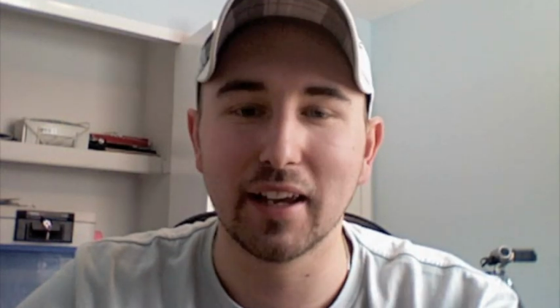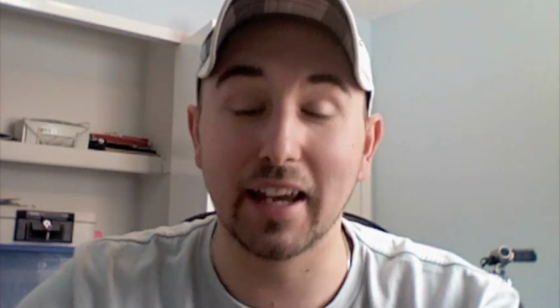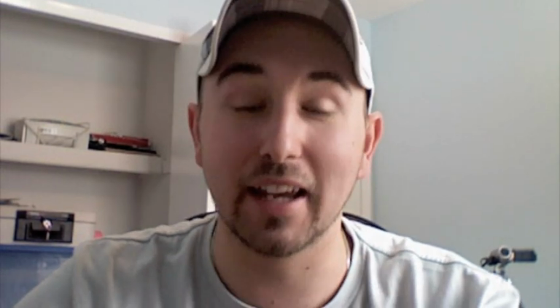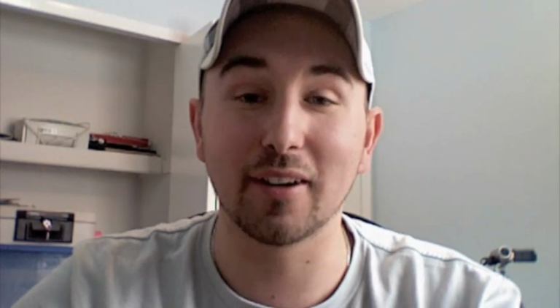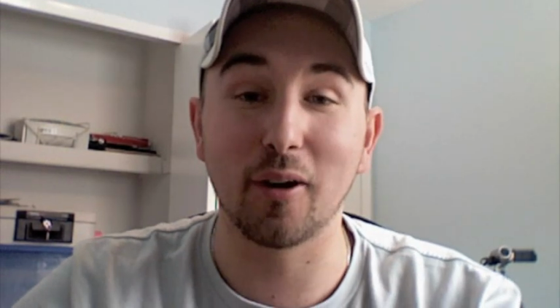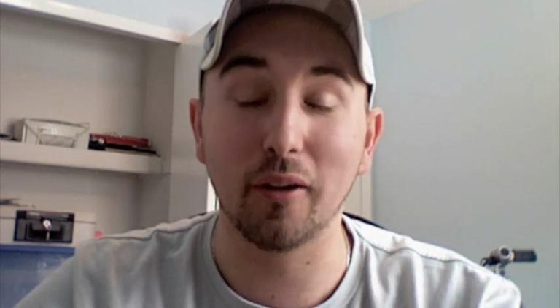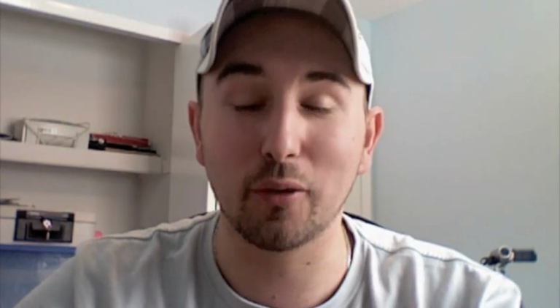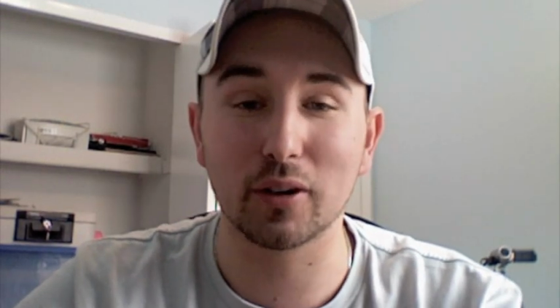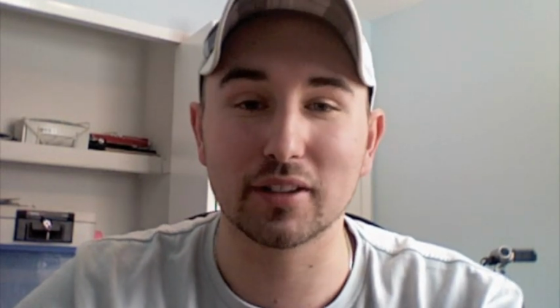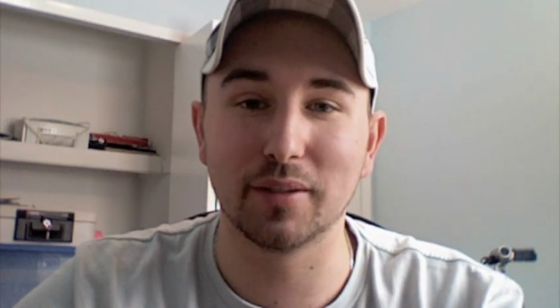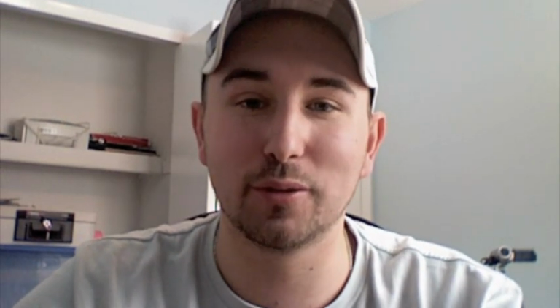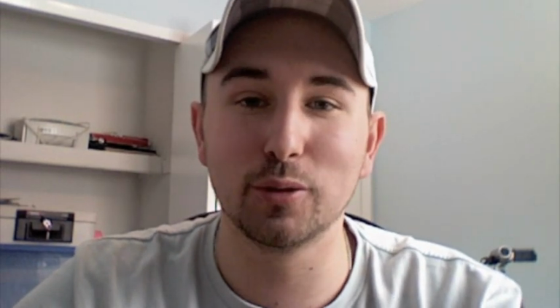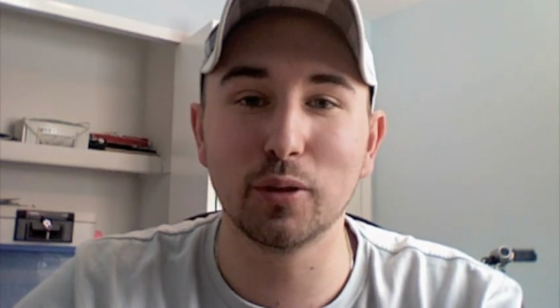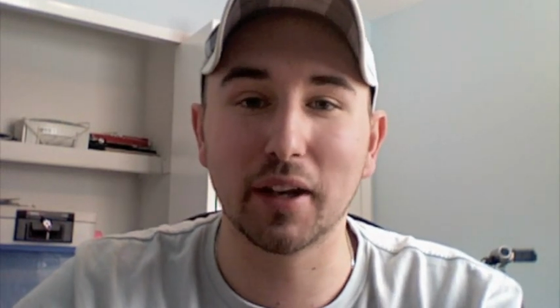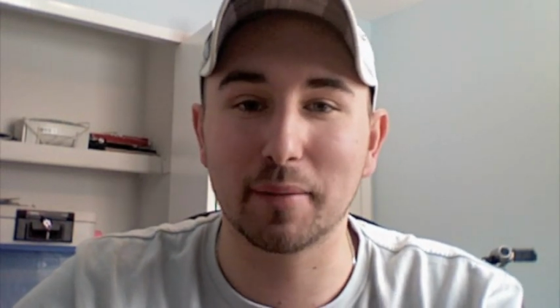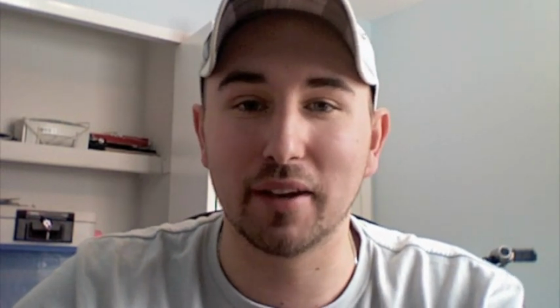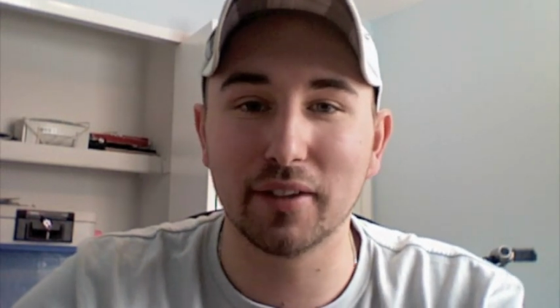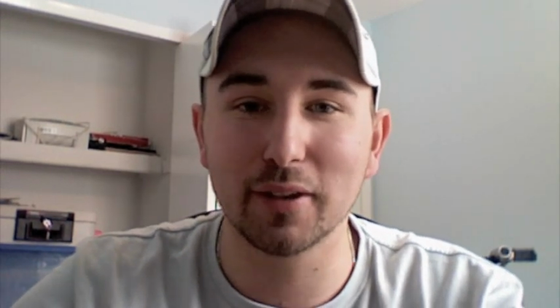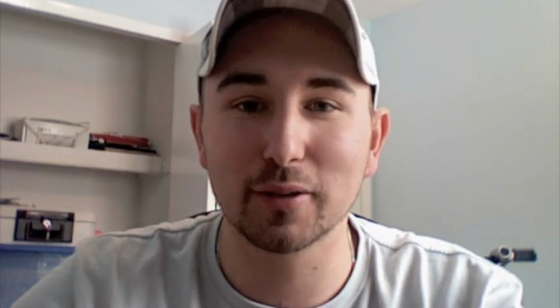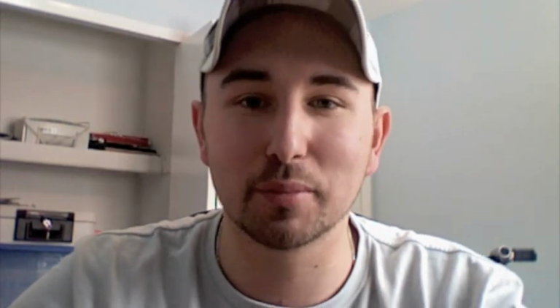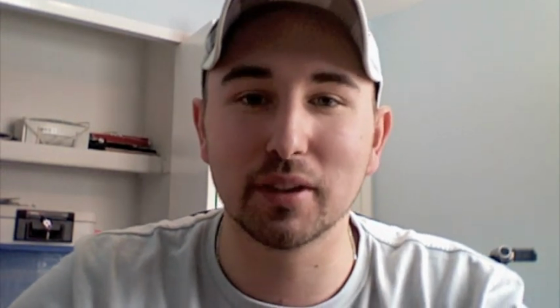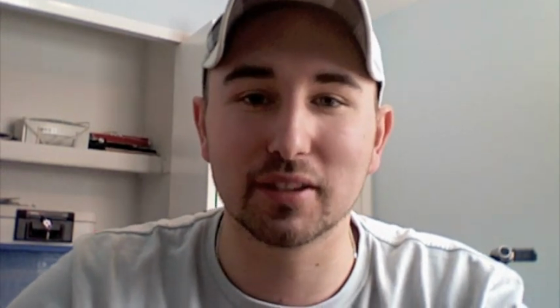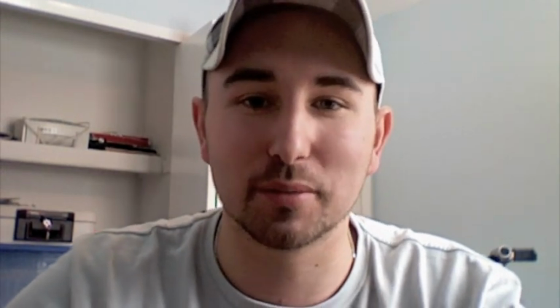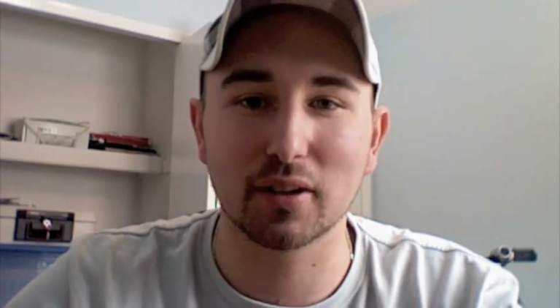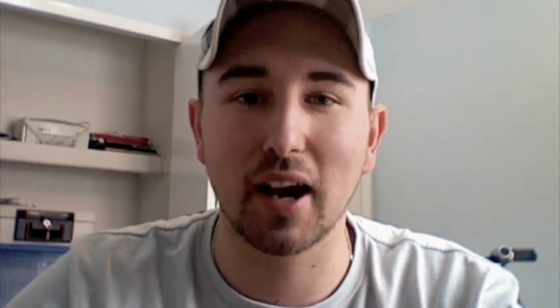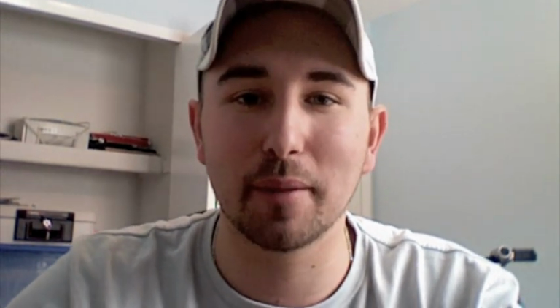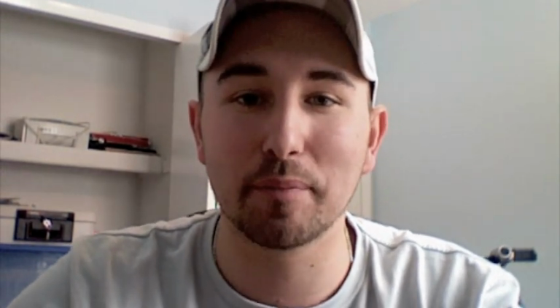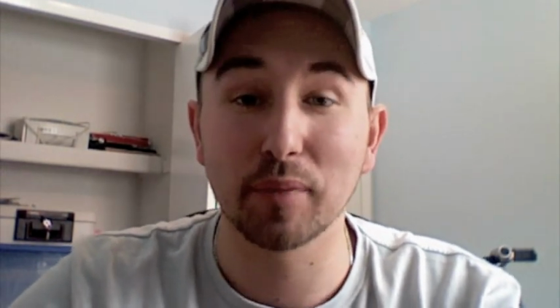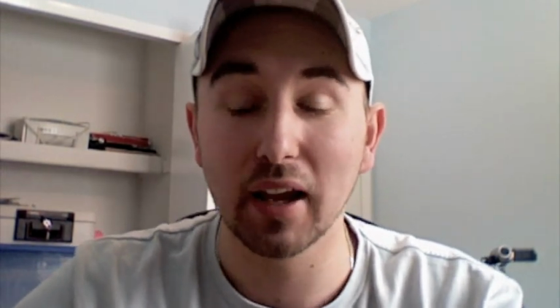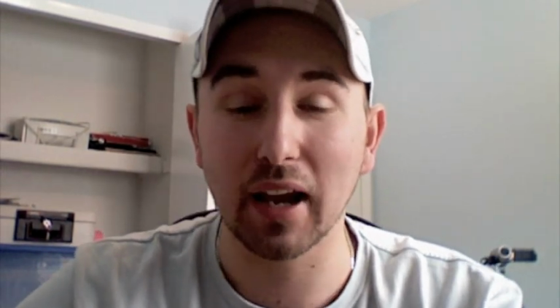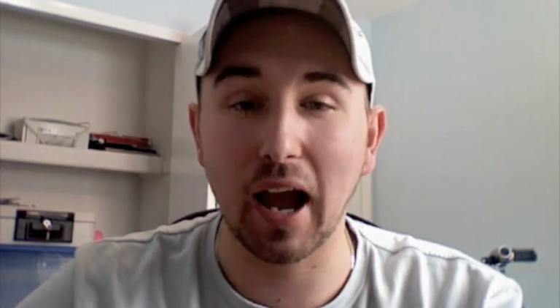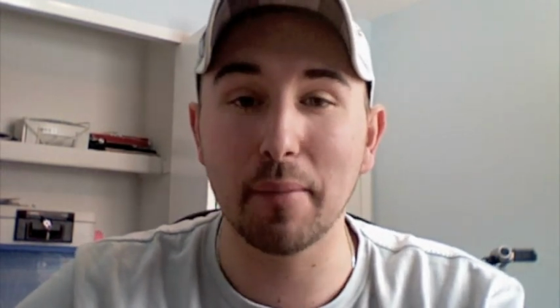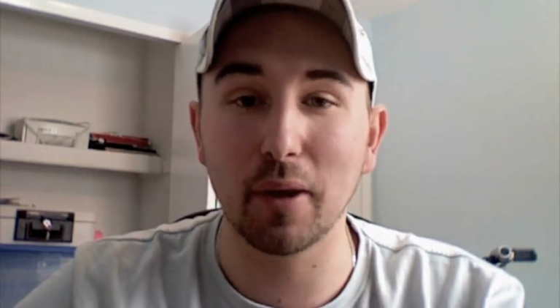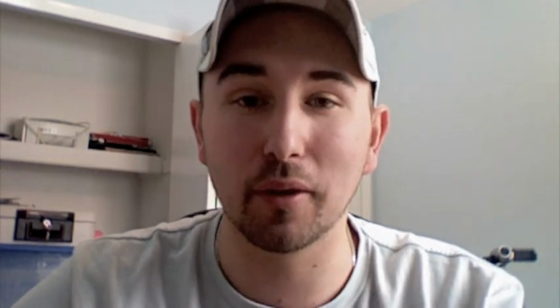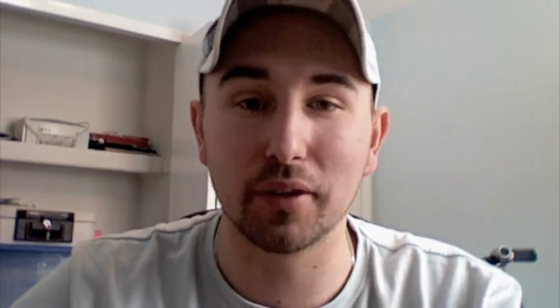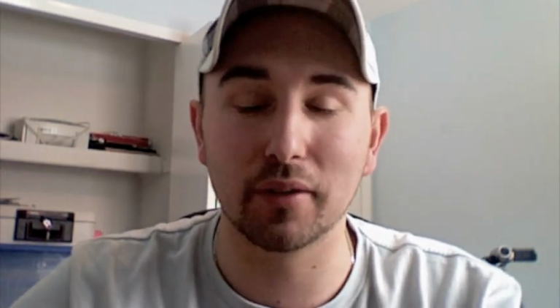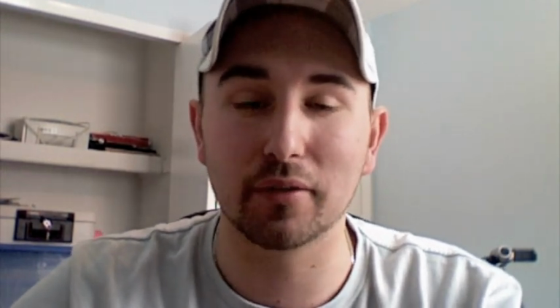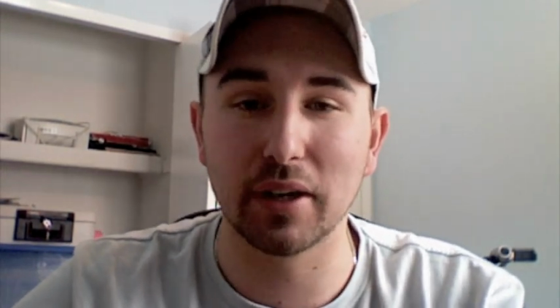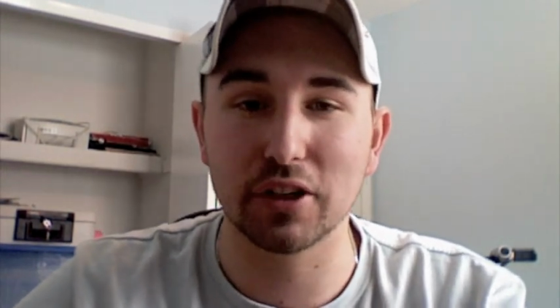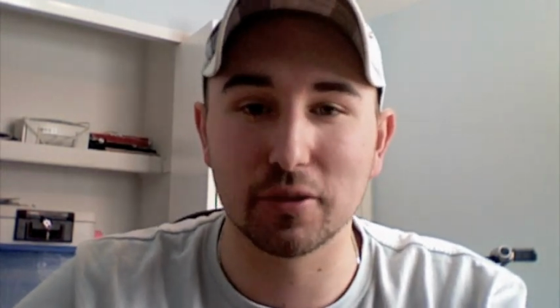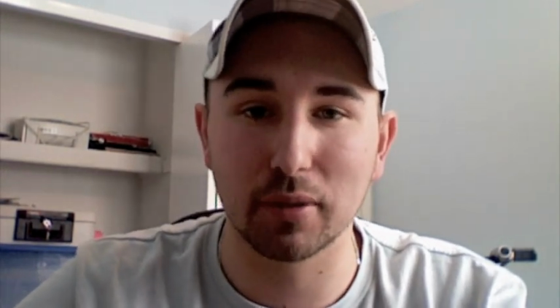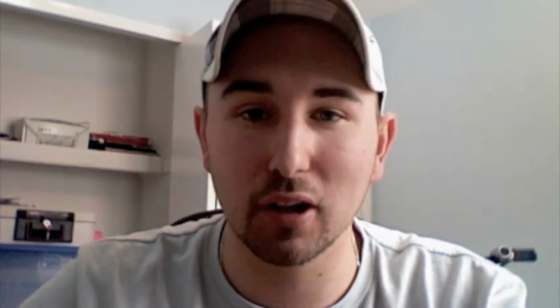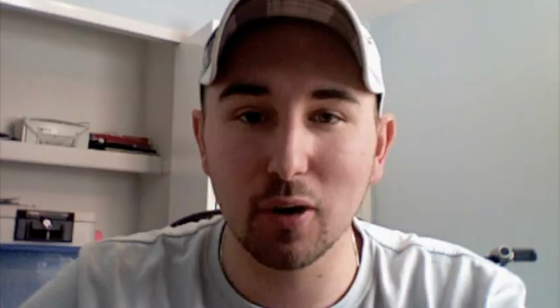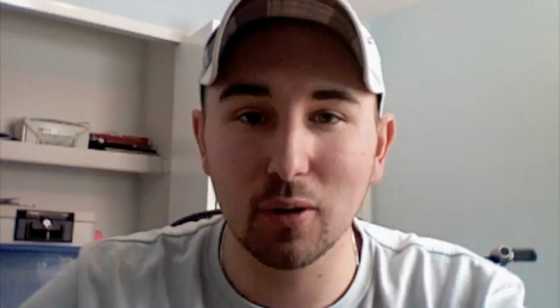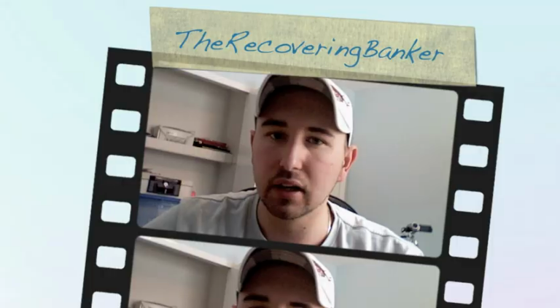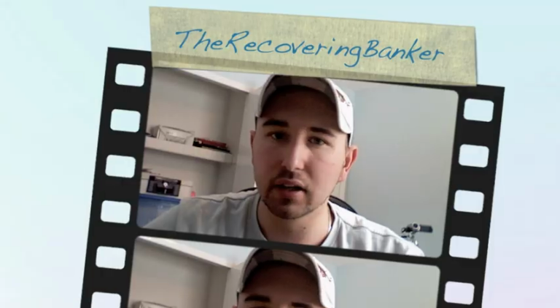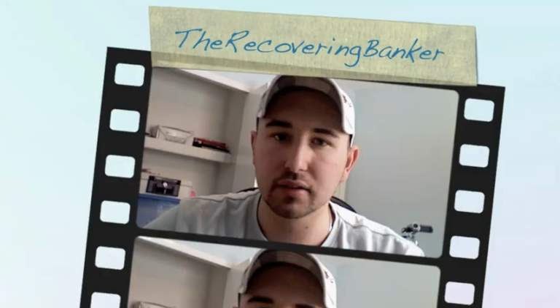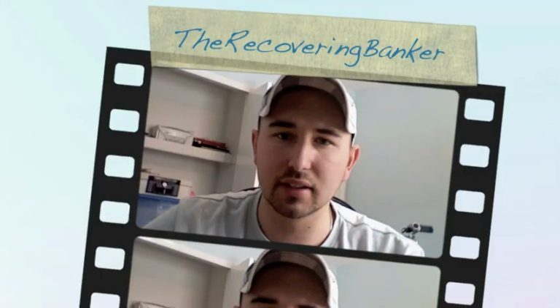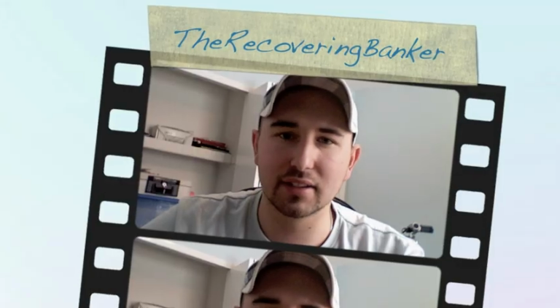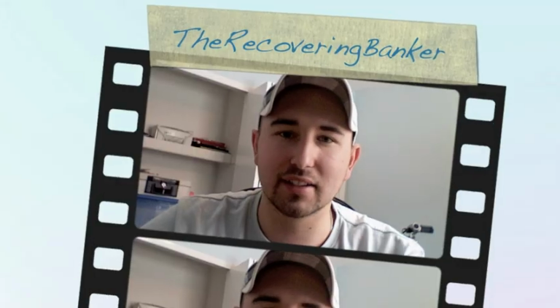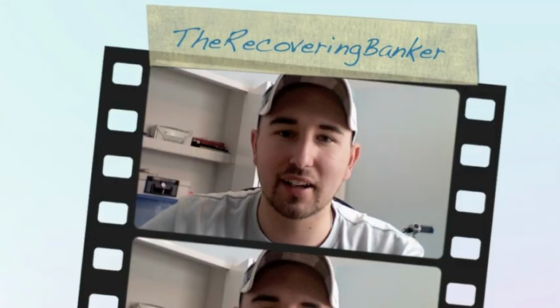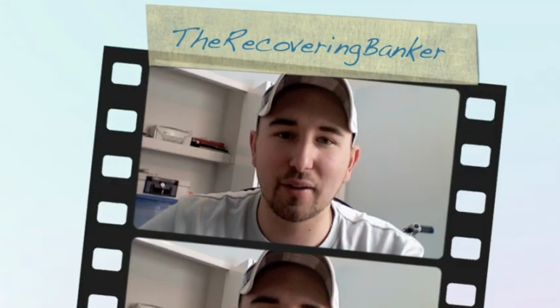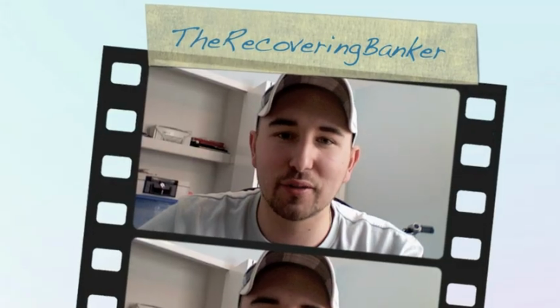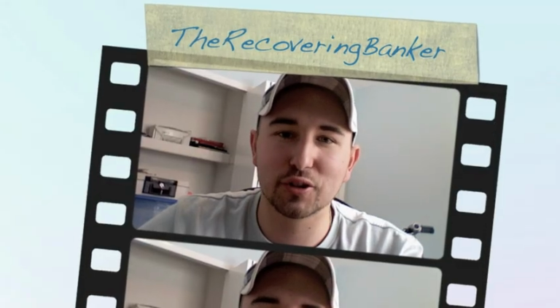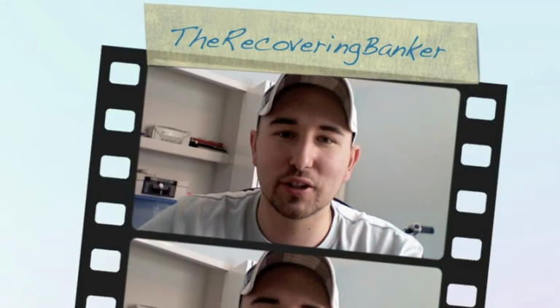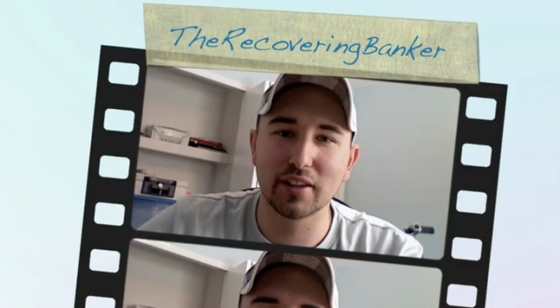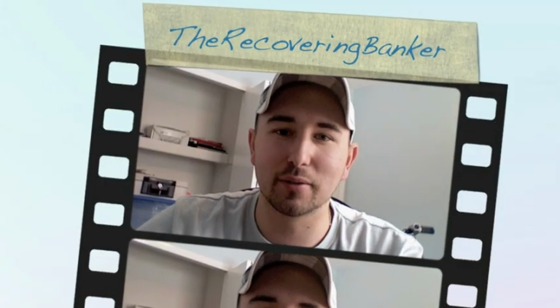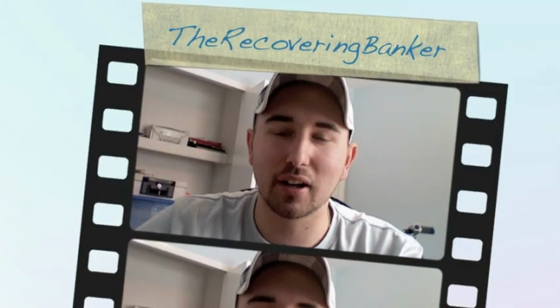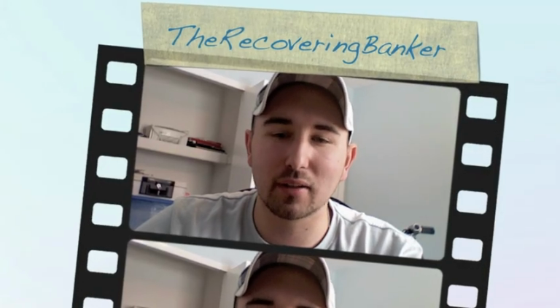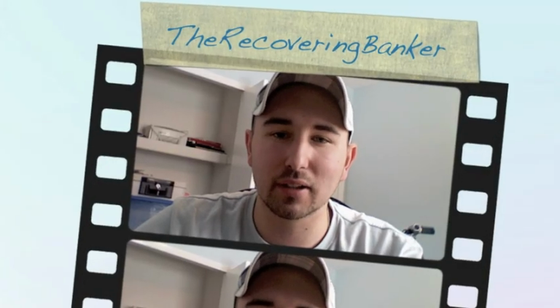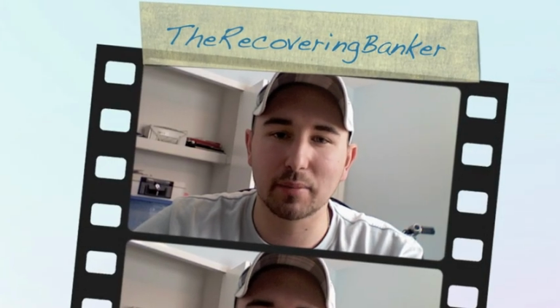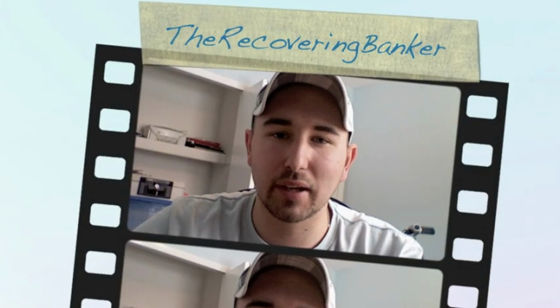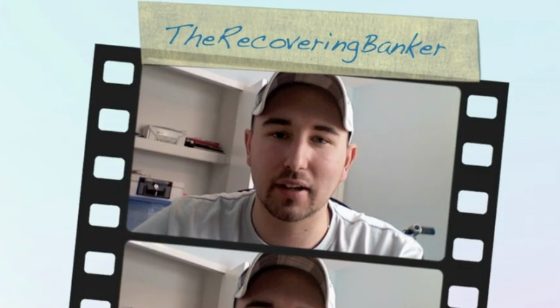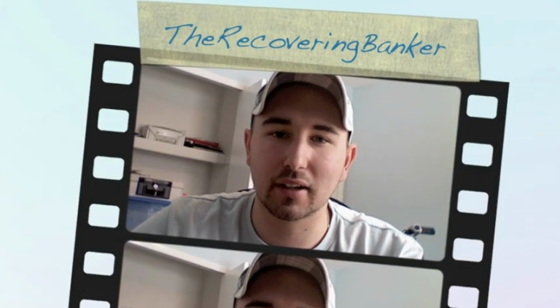And of course, if you like my videos, please subscribe and comment with your information below. This is Nick Coventry, the recovering banker.